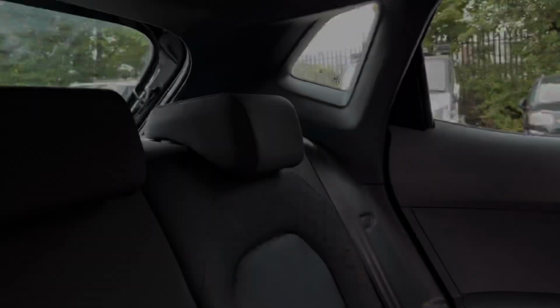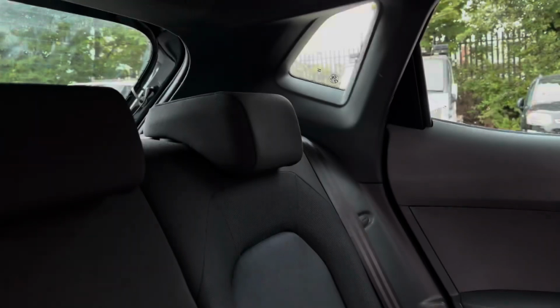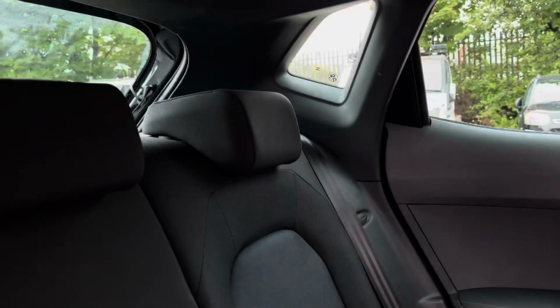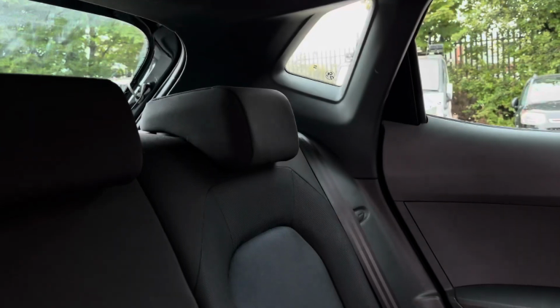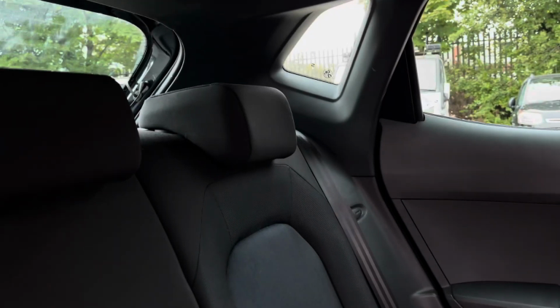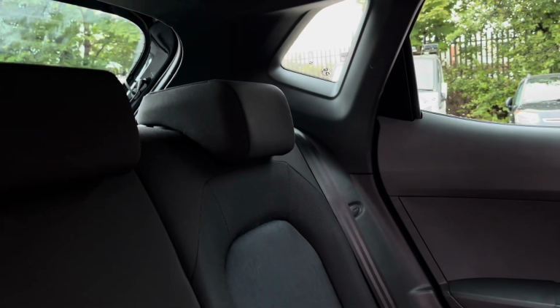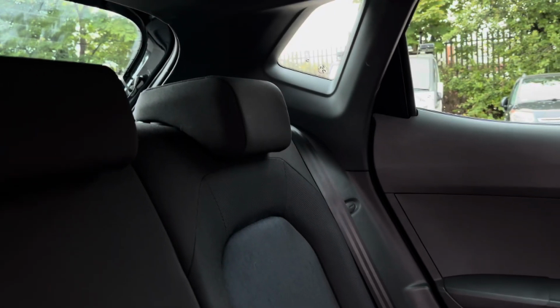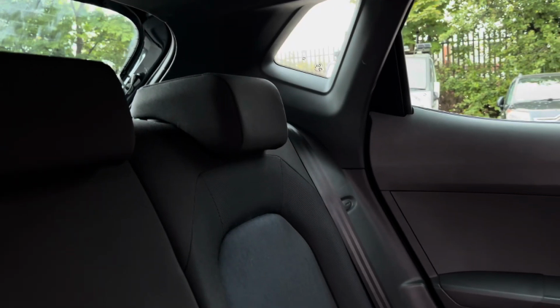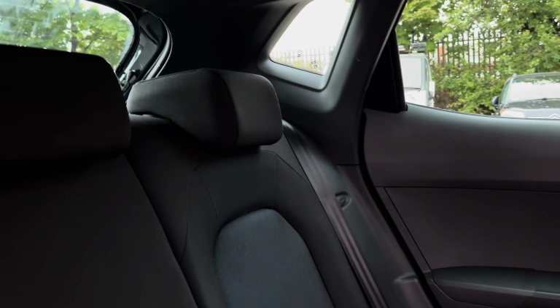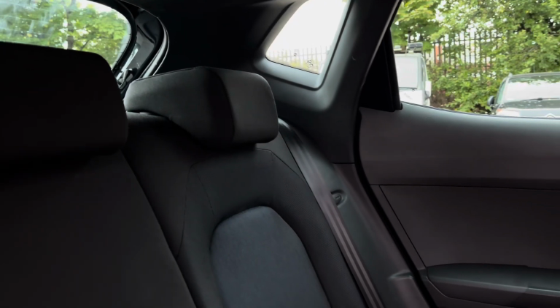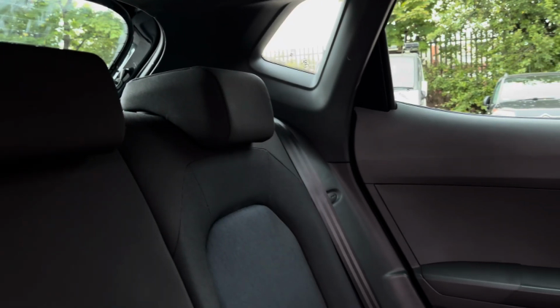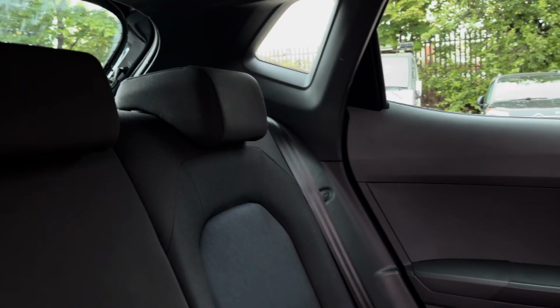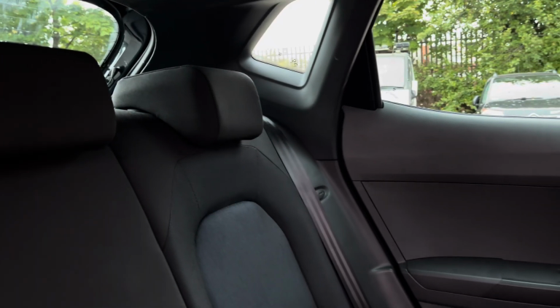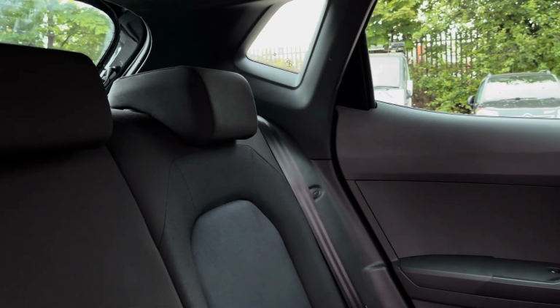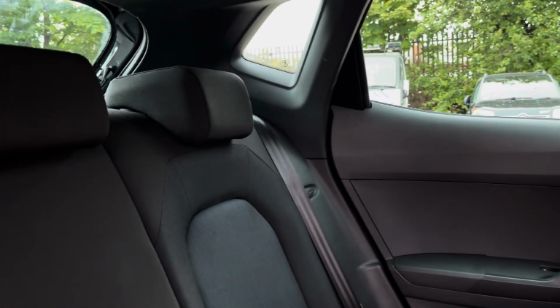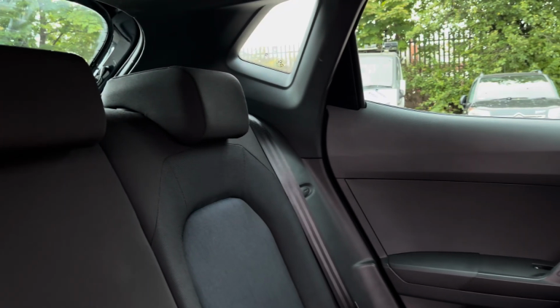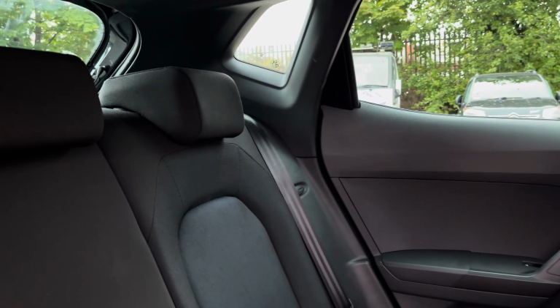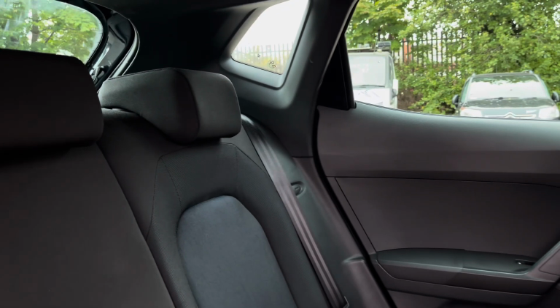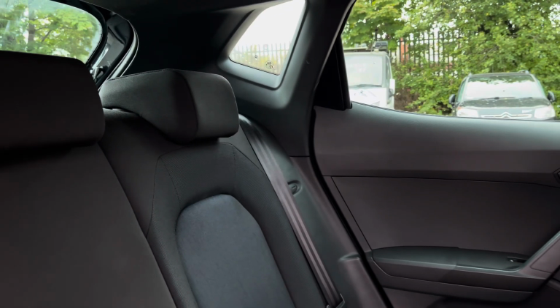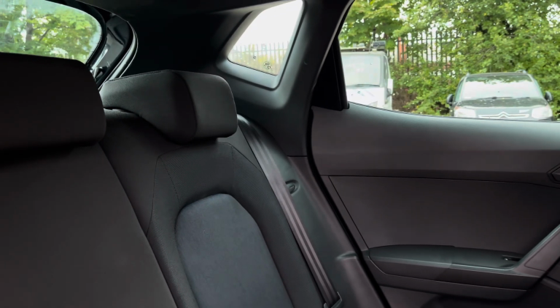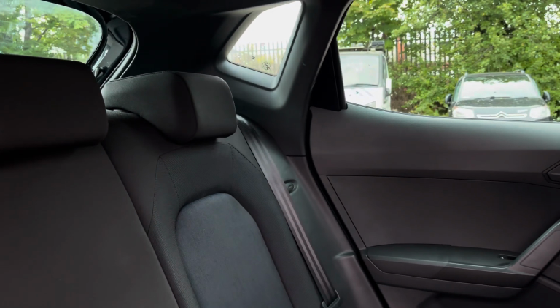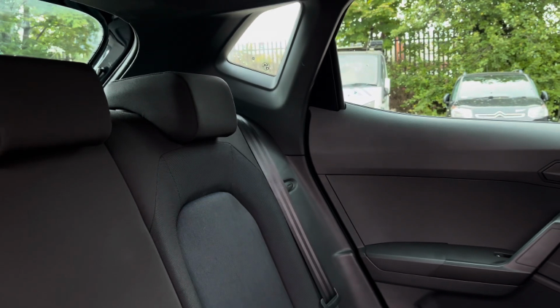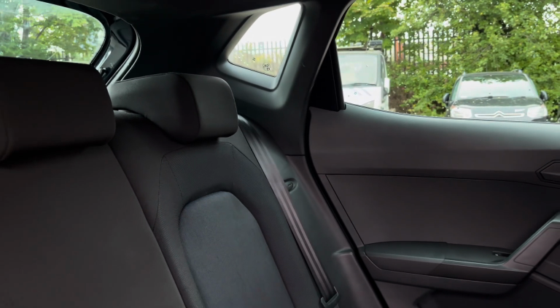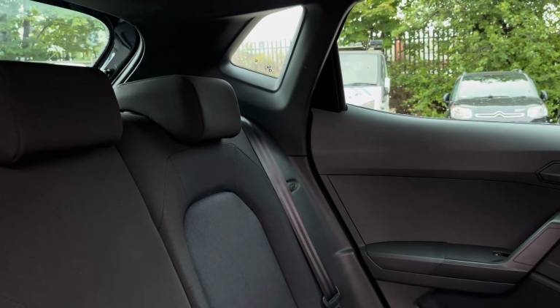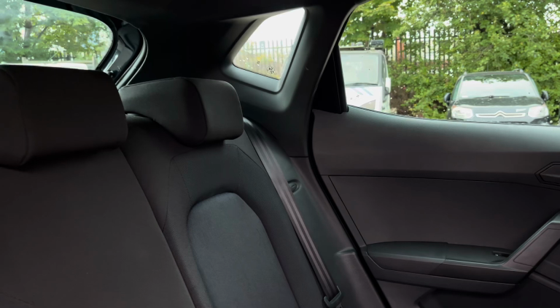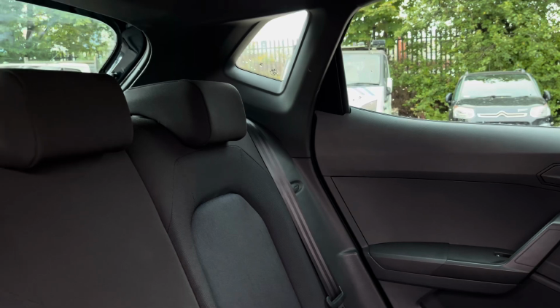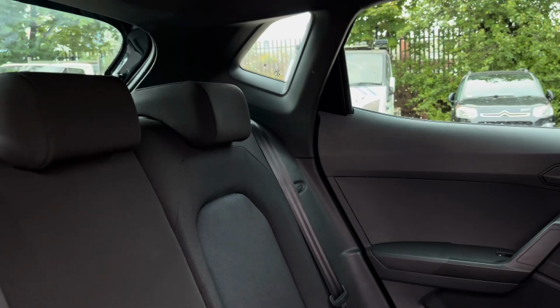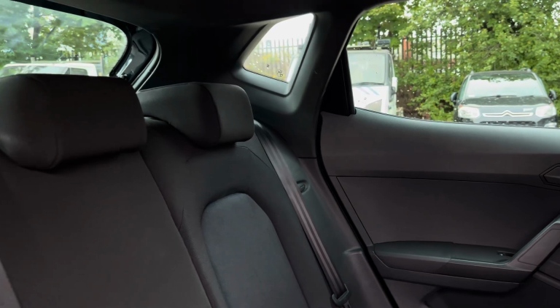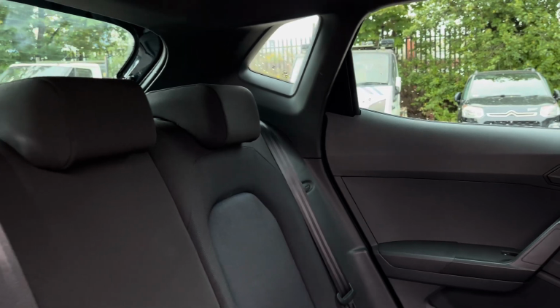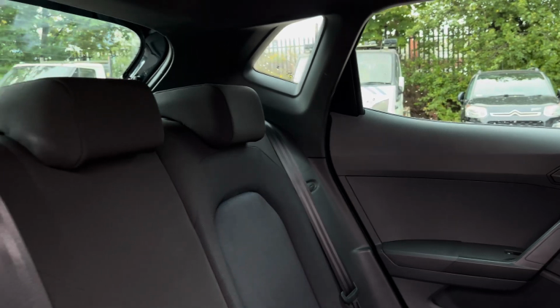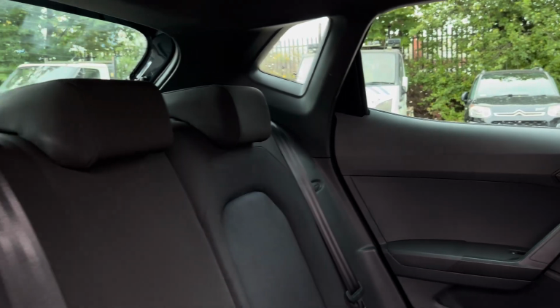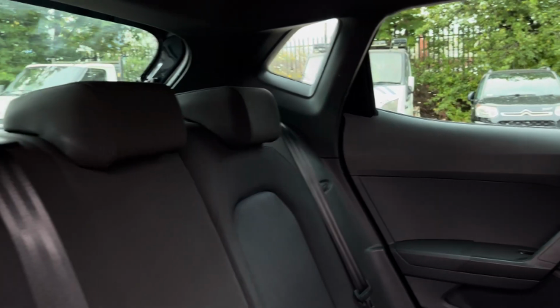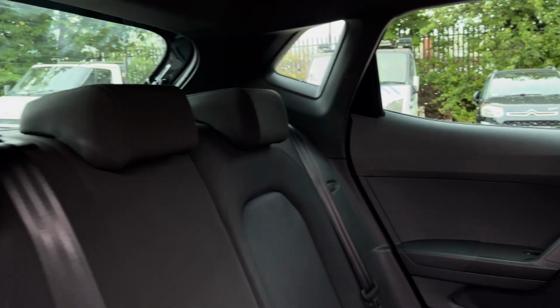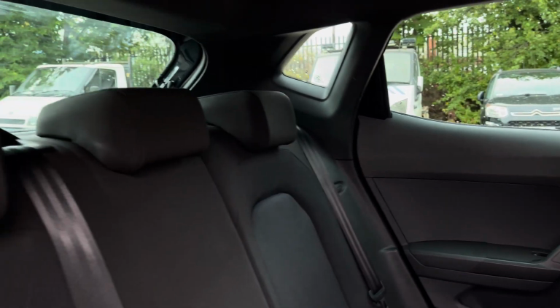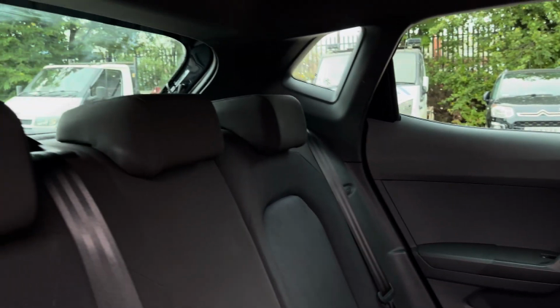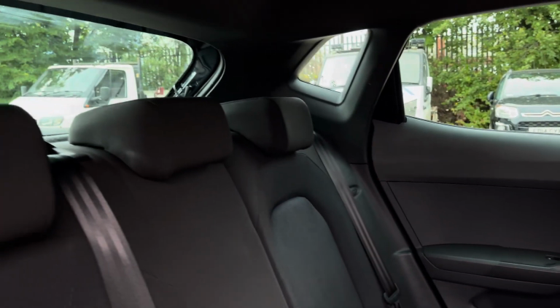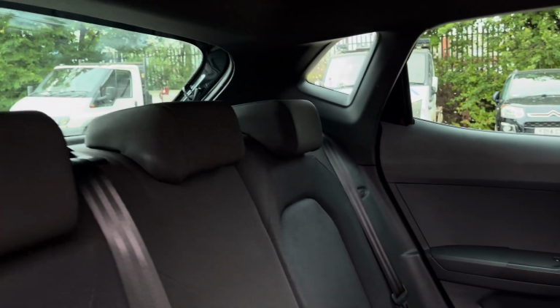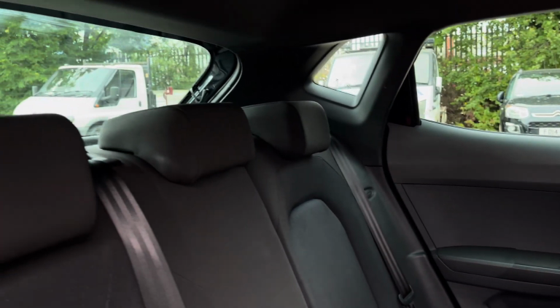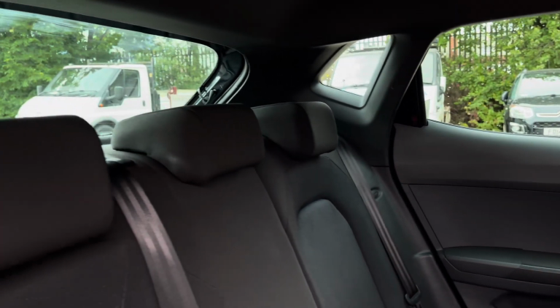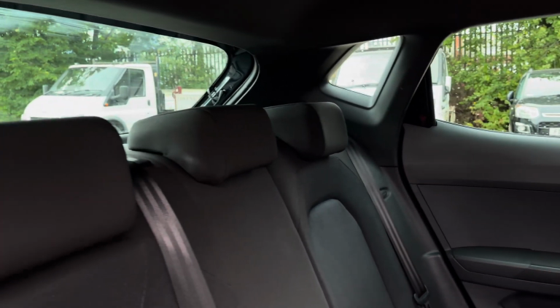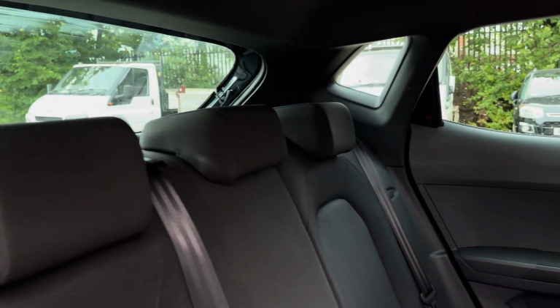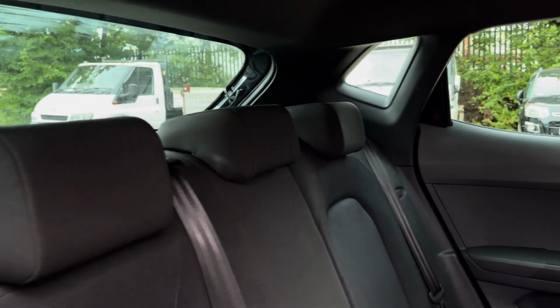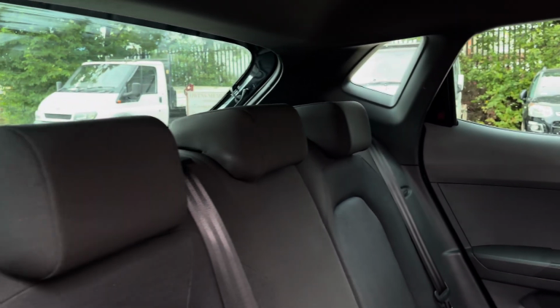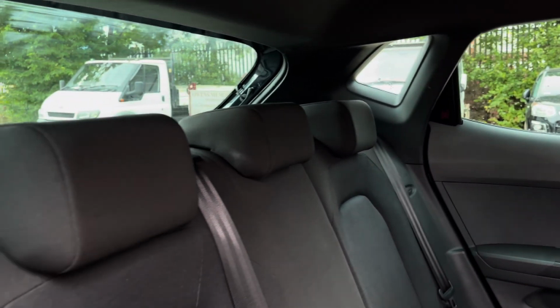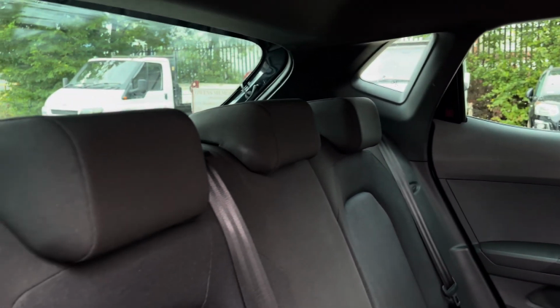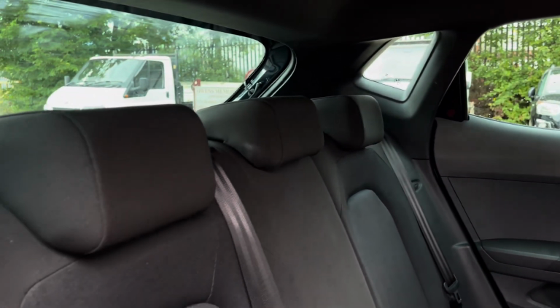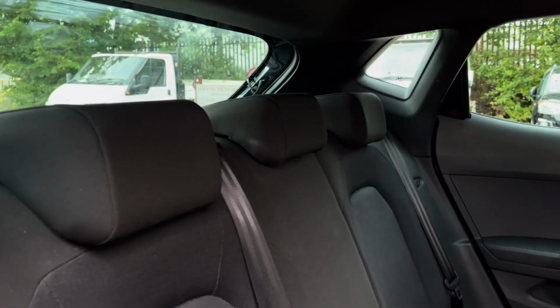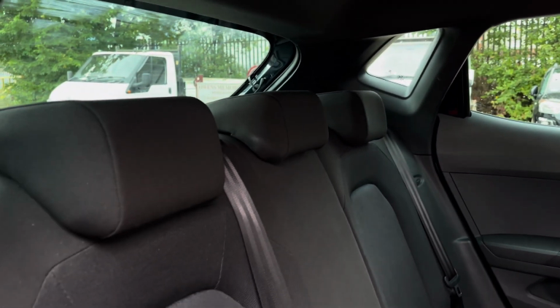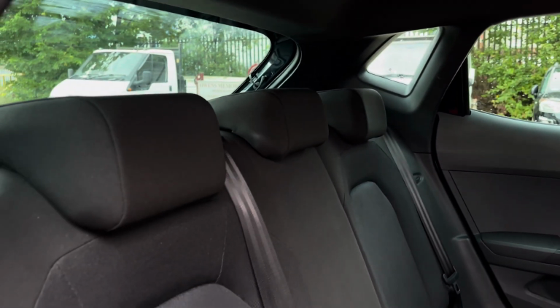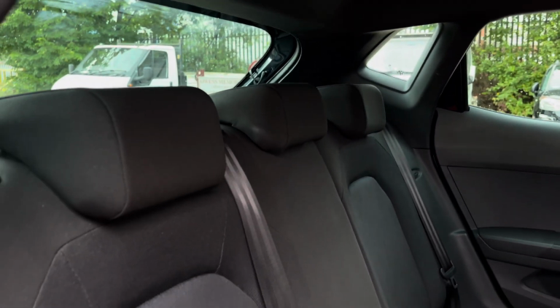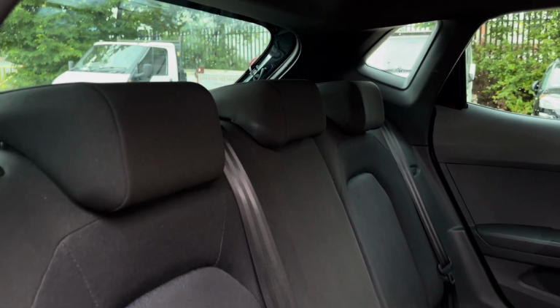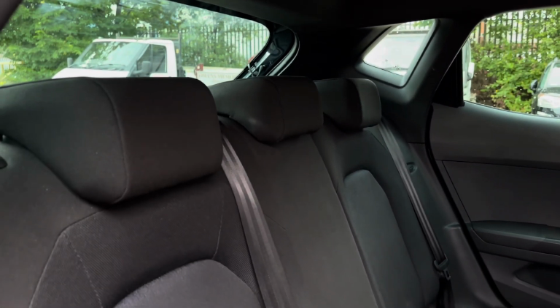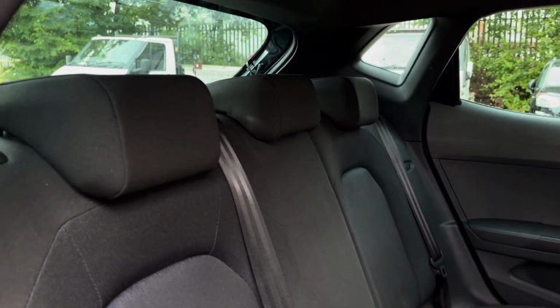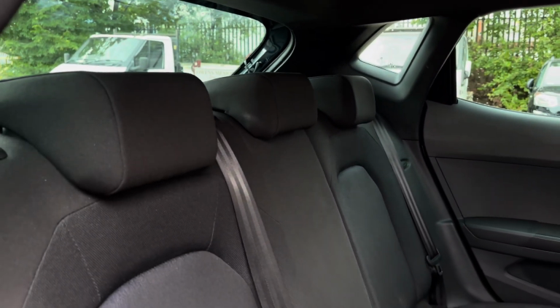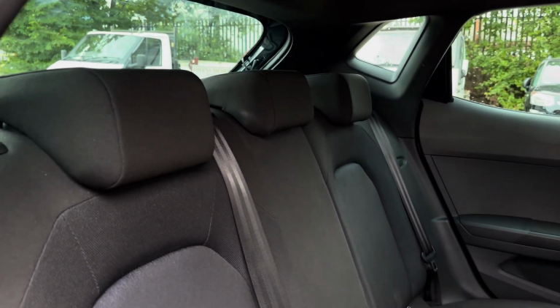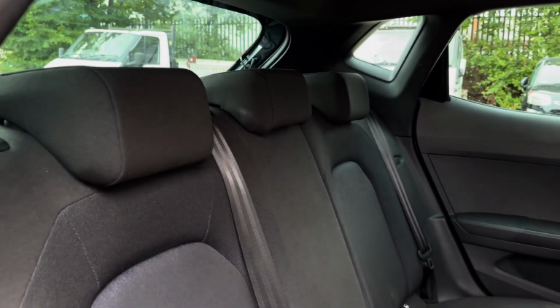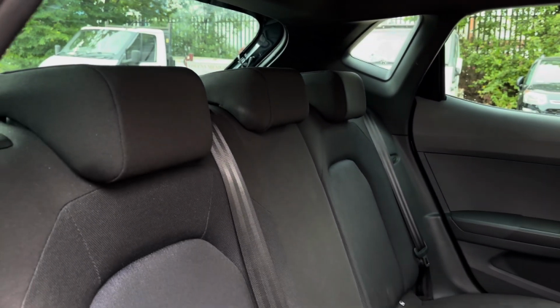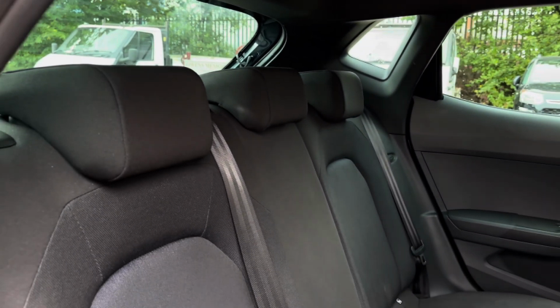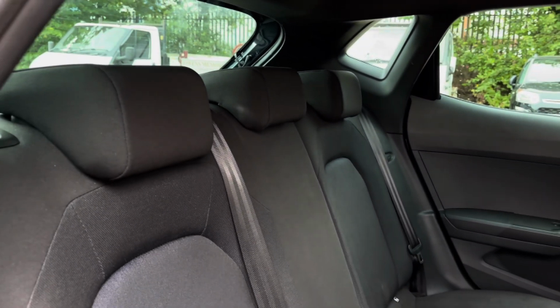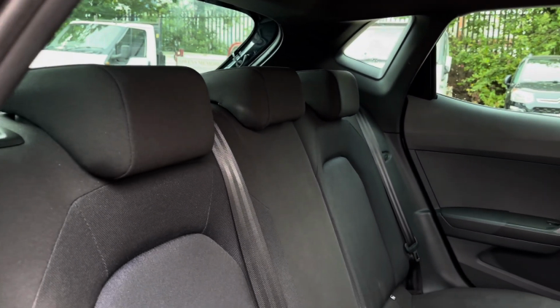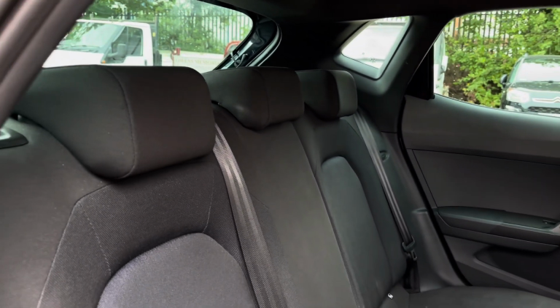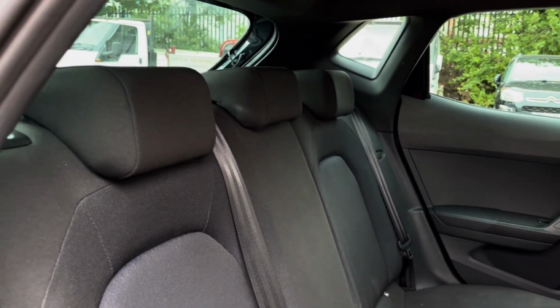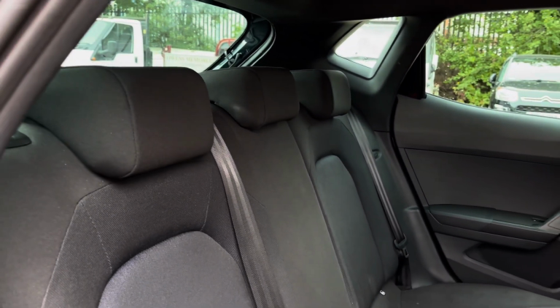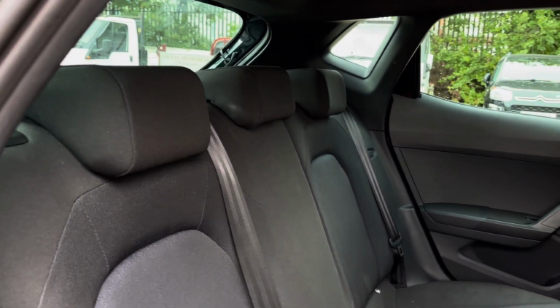Moving inside to the rear of the vehicle we have the two tone upholstered seats on offer. These do come equipped with ISOFIX points should you need to use them.